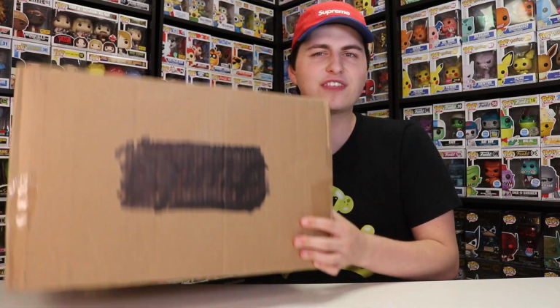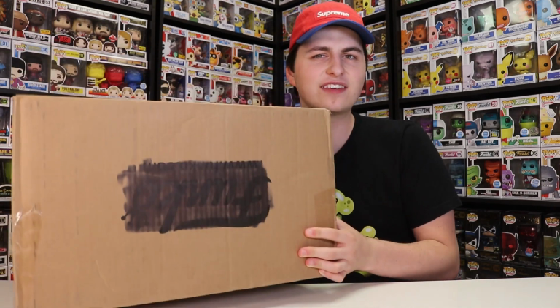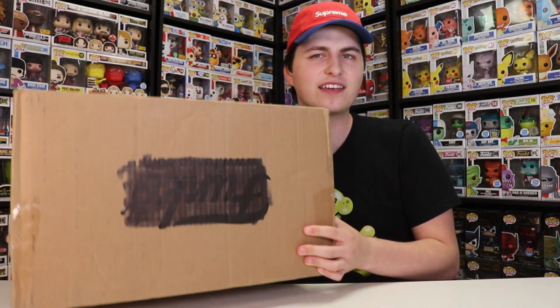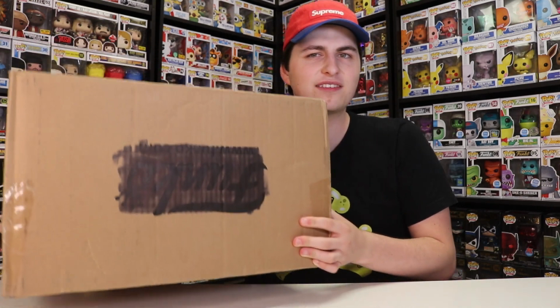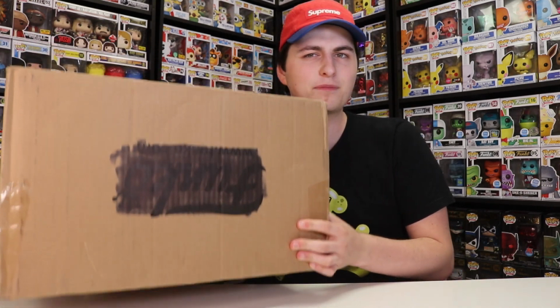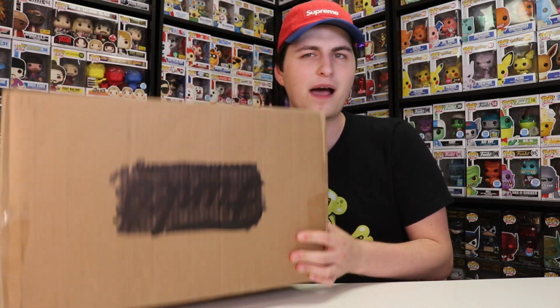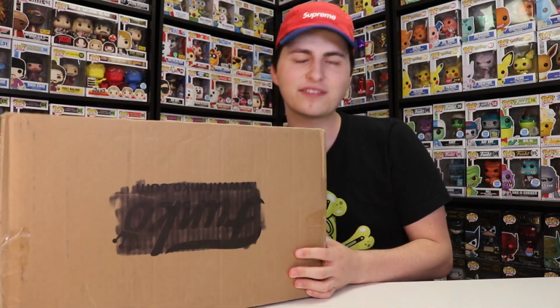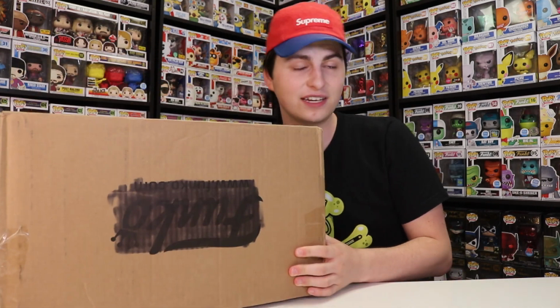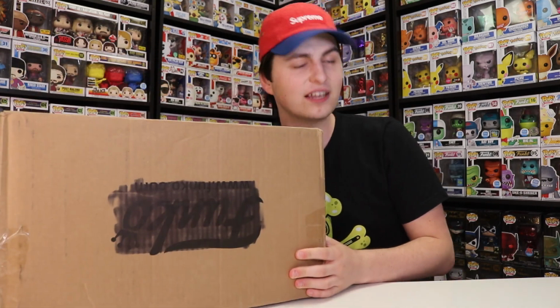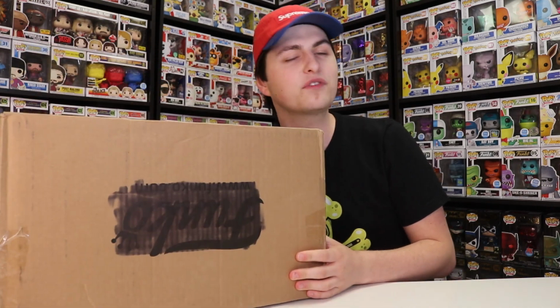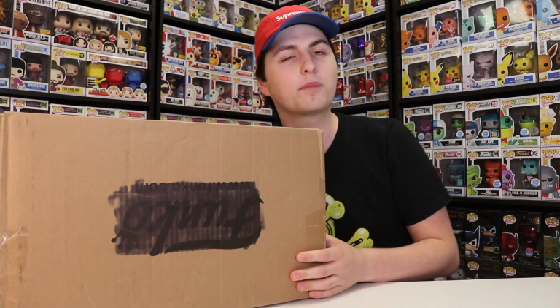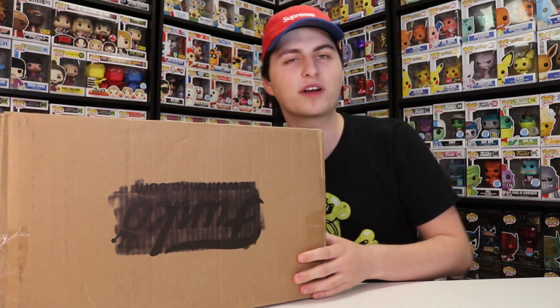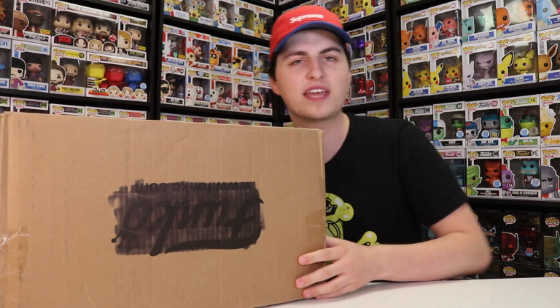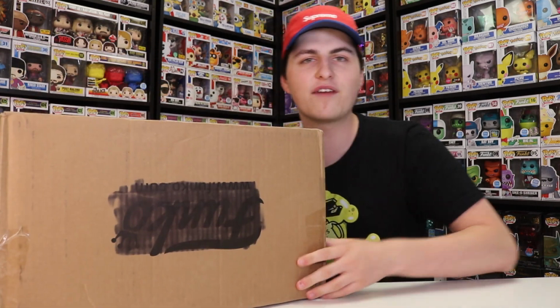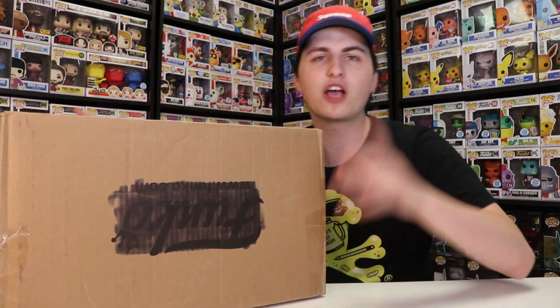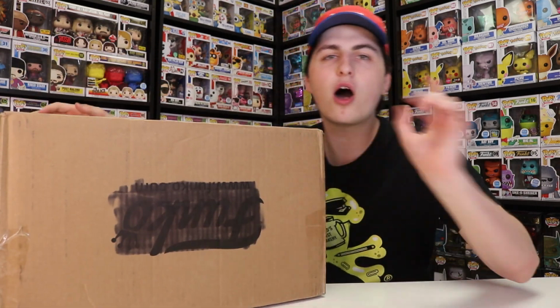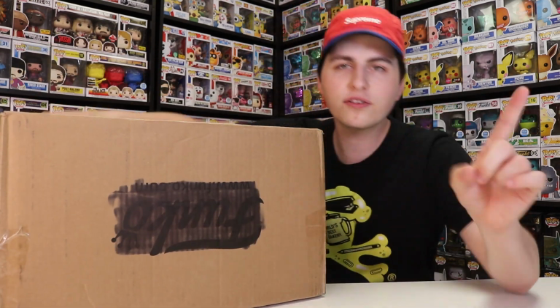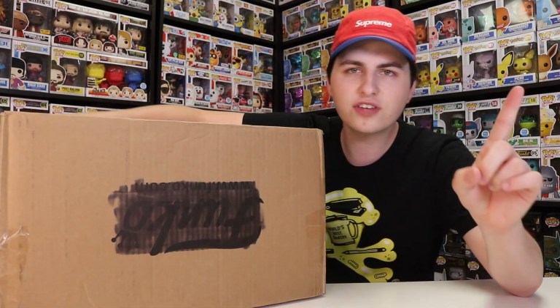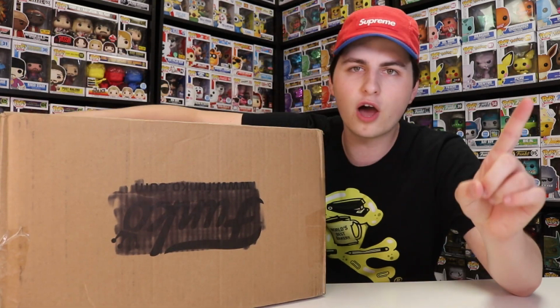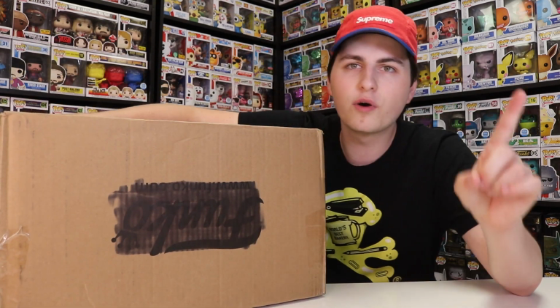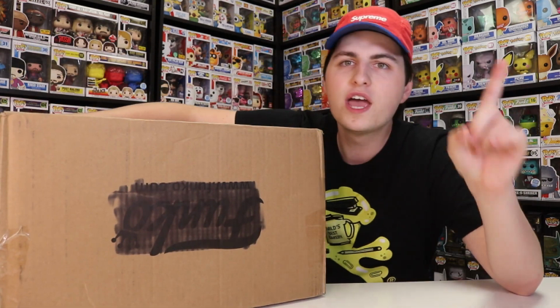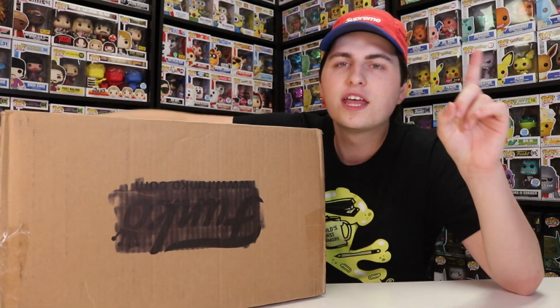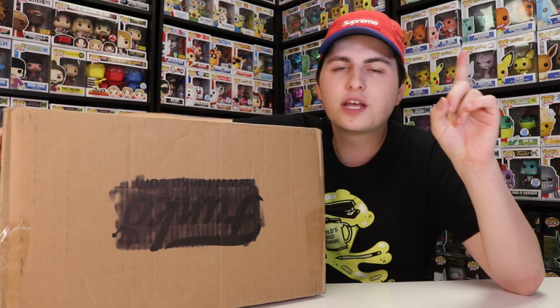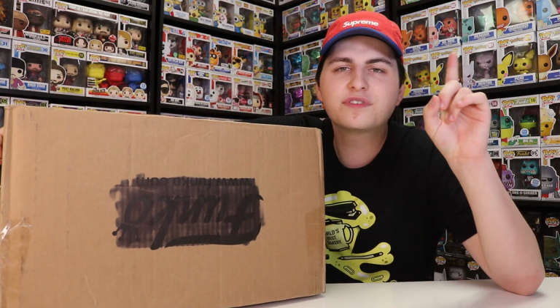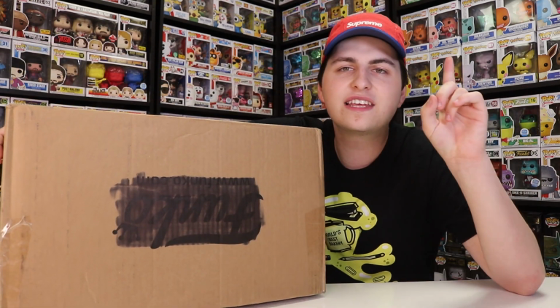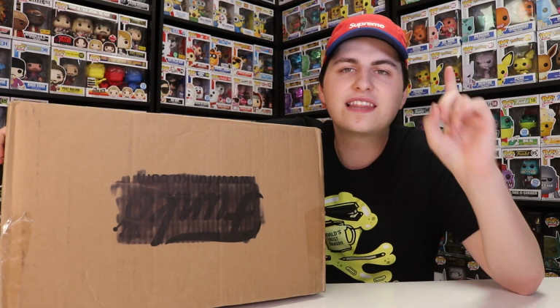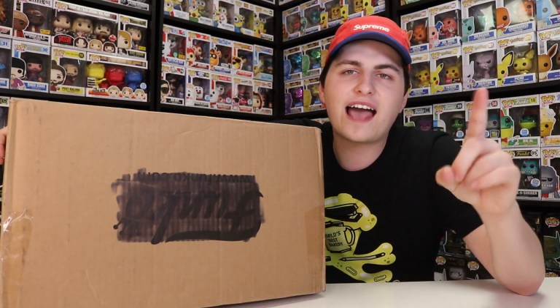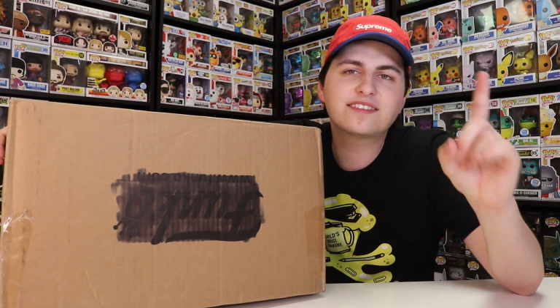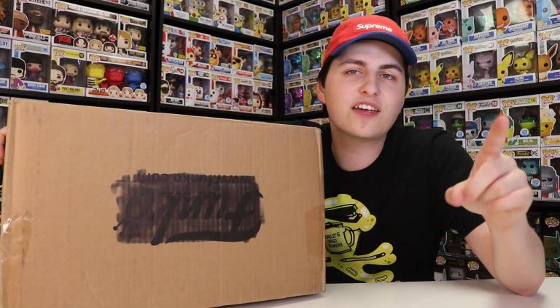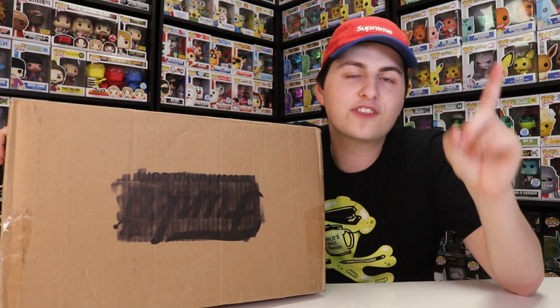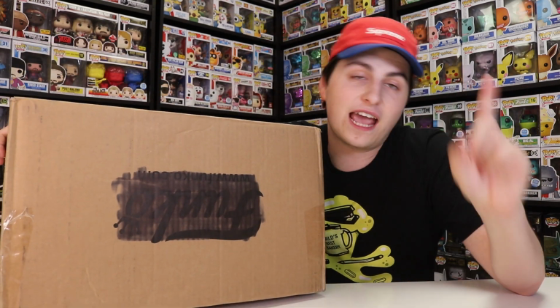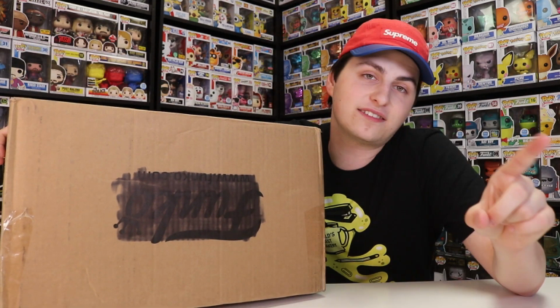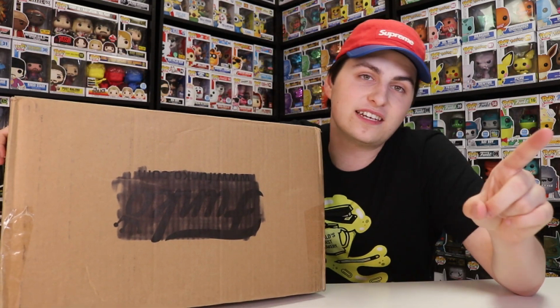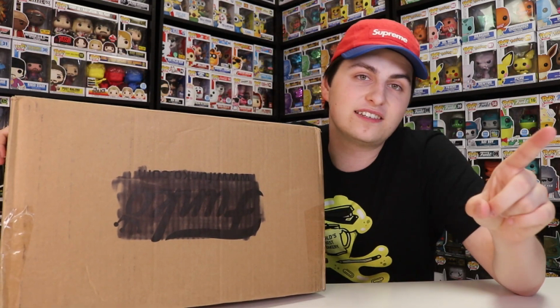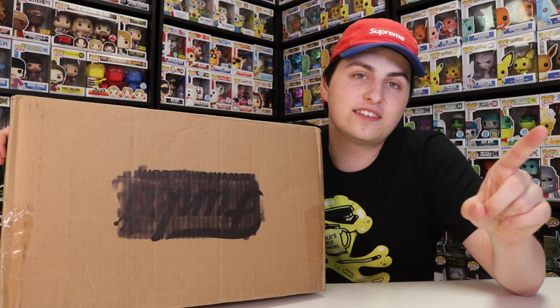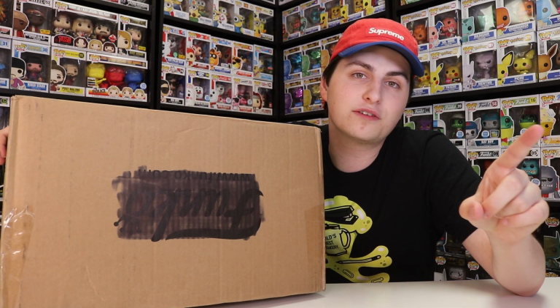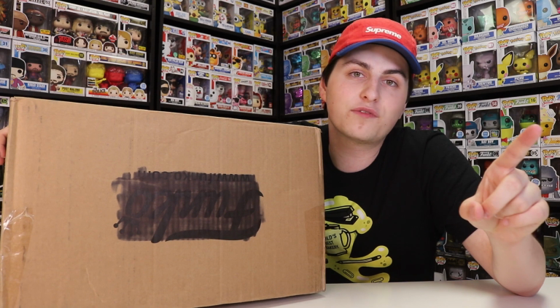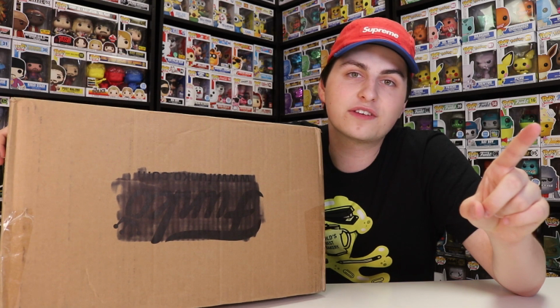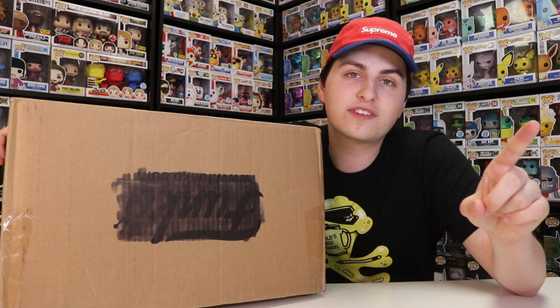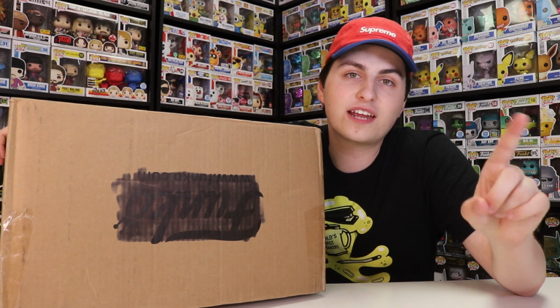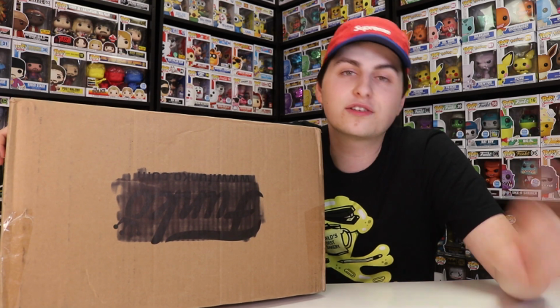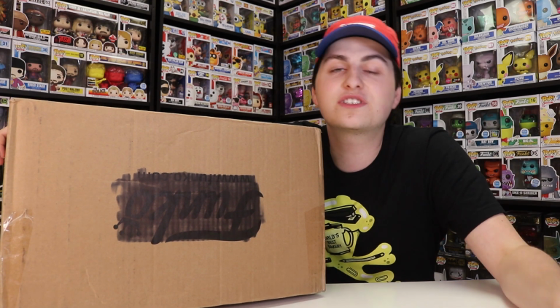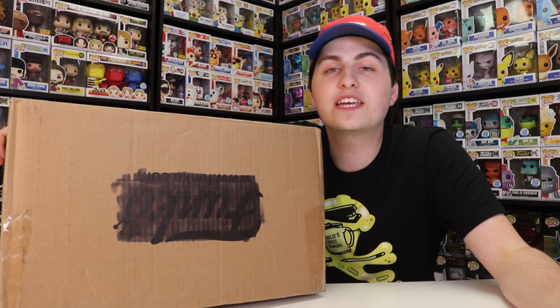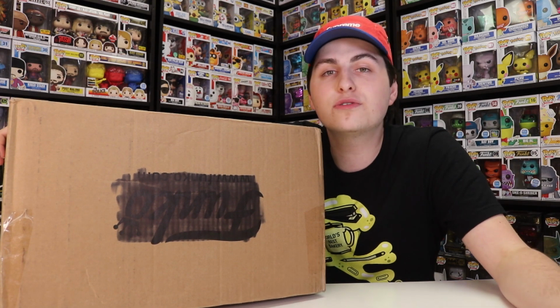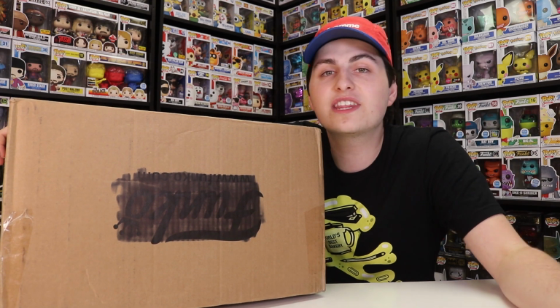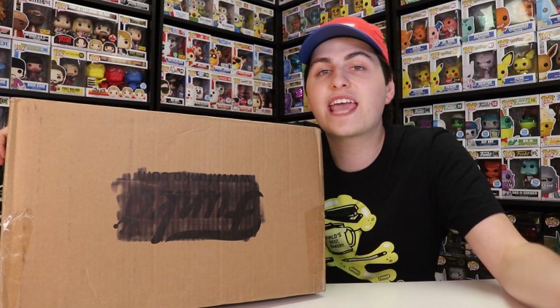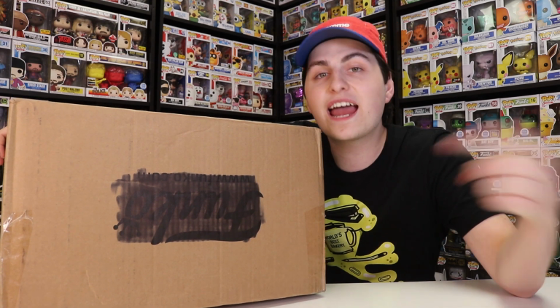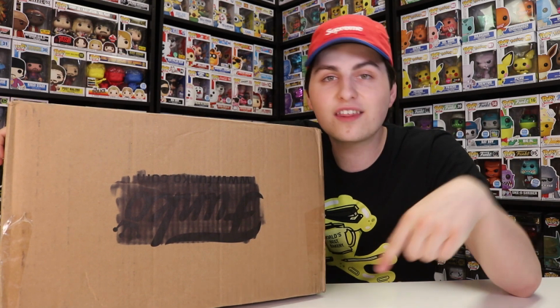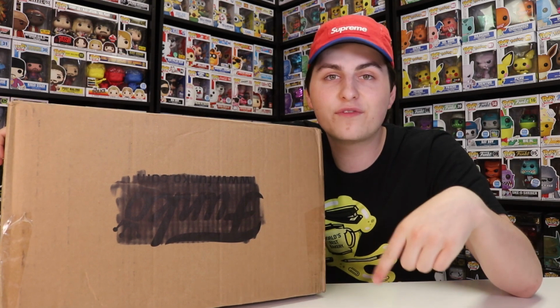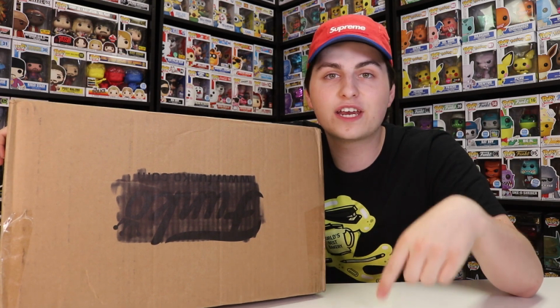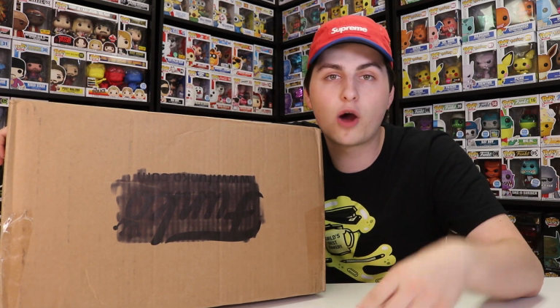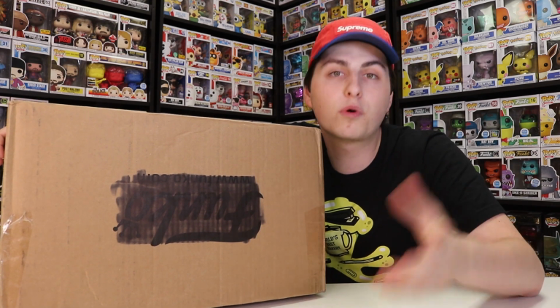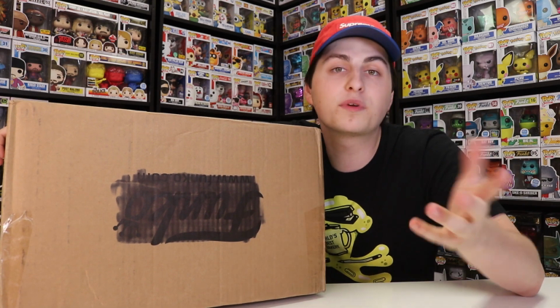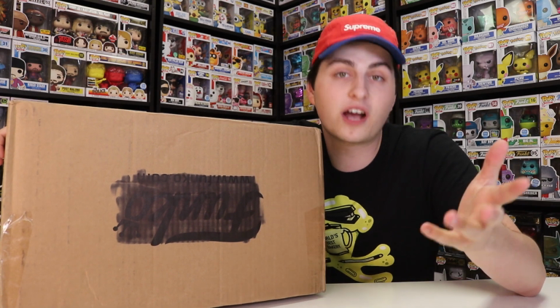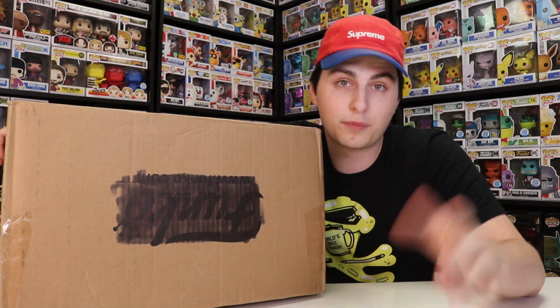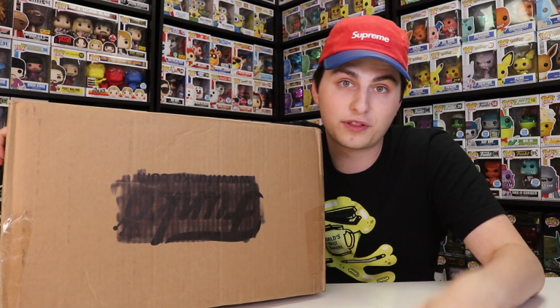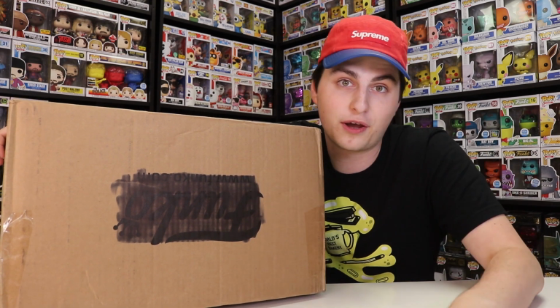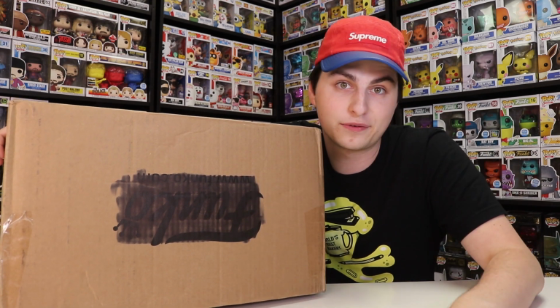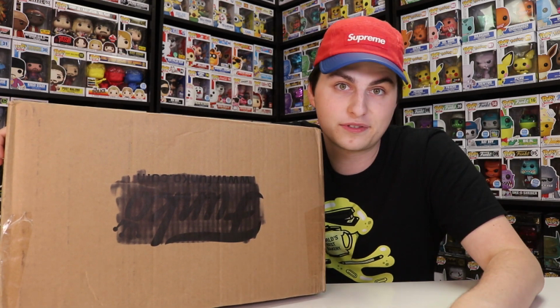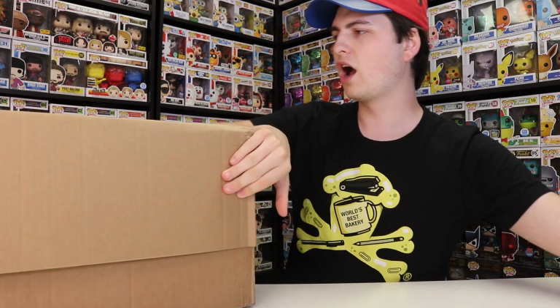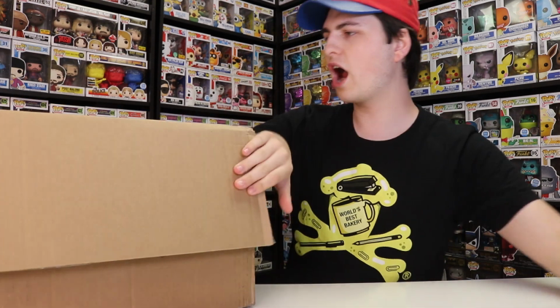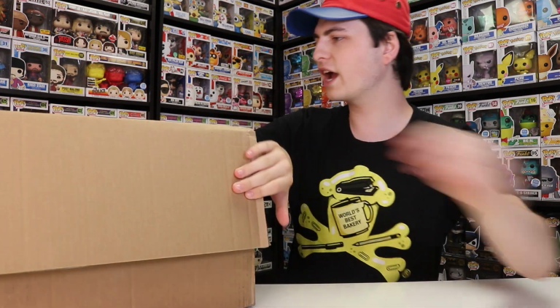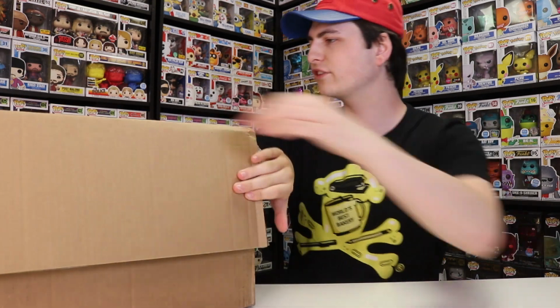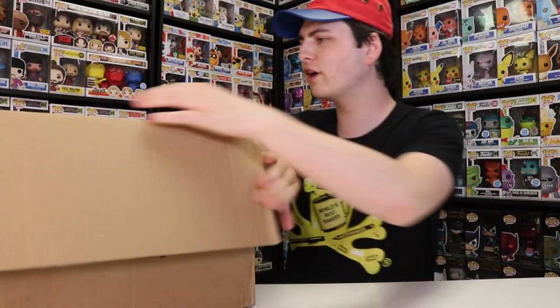So he was nice enough to help me out with this, and we're going to be opening this up and seeing what's inside. It does feel pretty heavy. Also, it was the last day for the SDCC reveals today, so stay tuned to the end of the video where we'll talk about those.